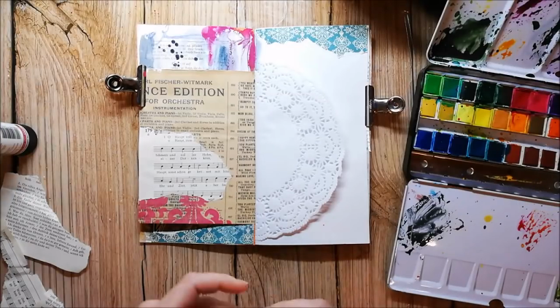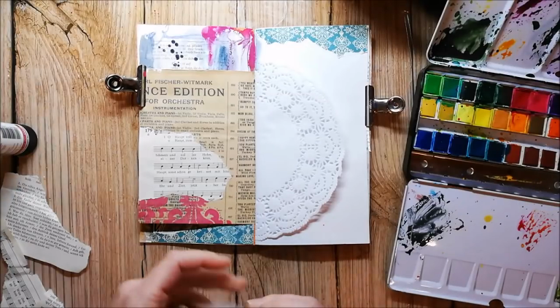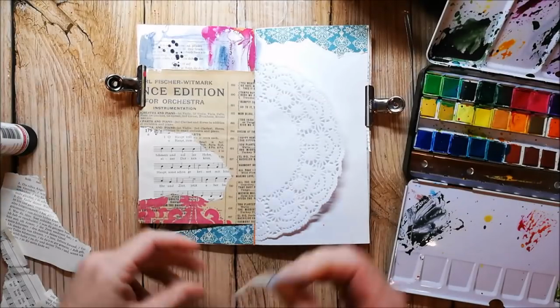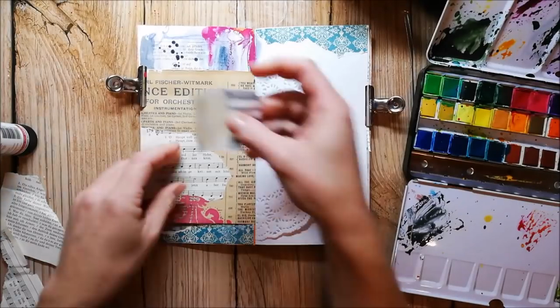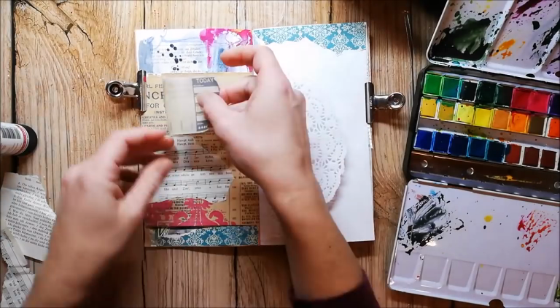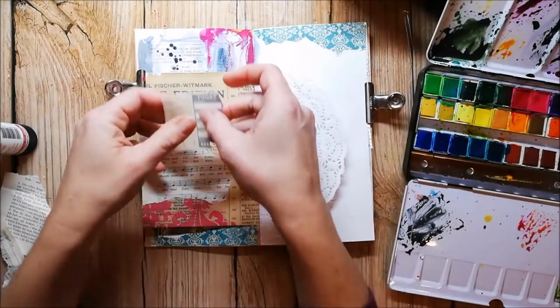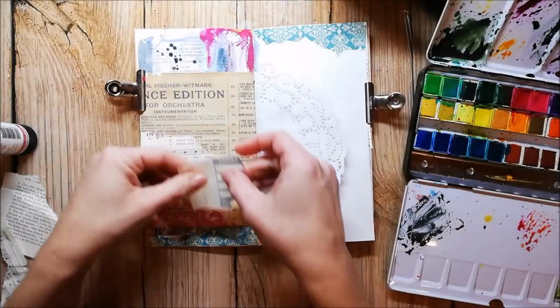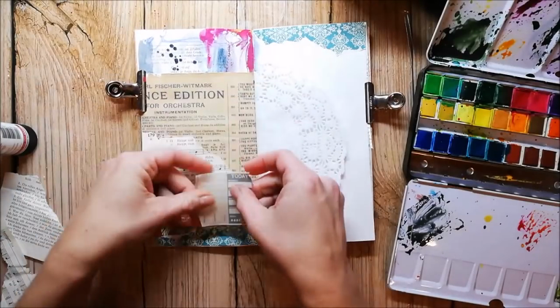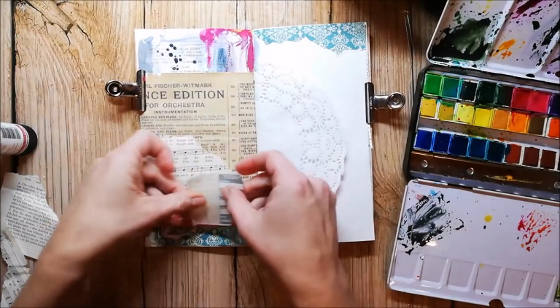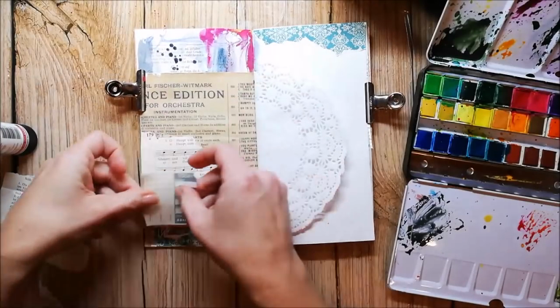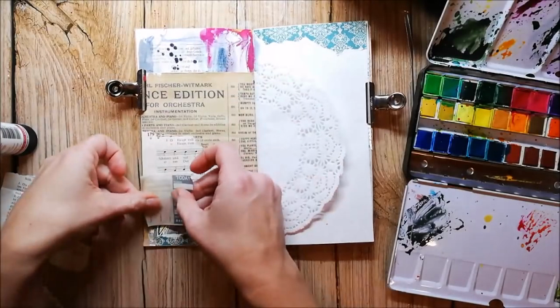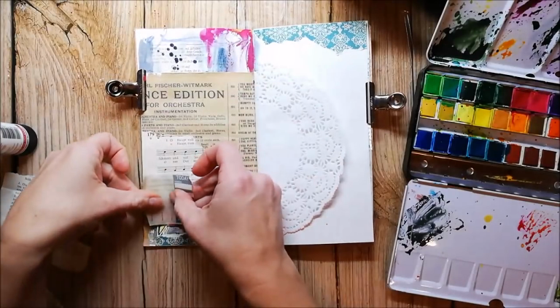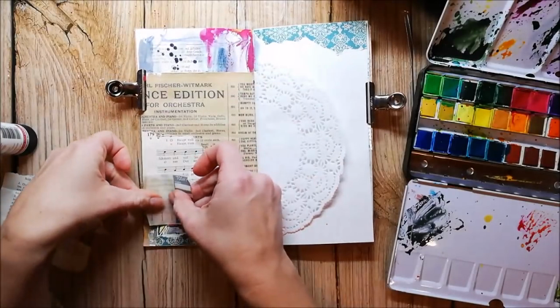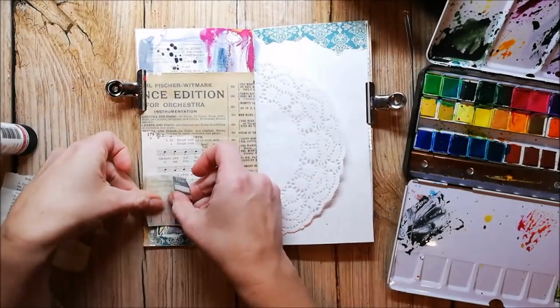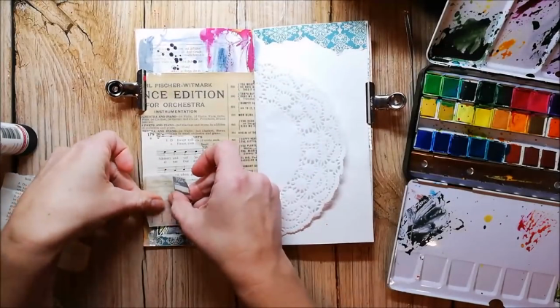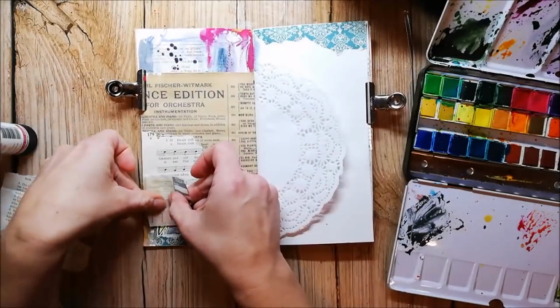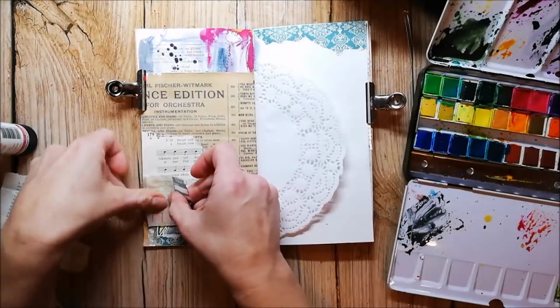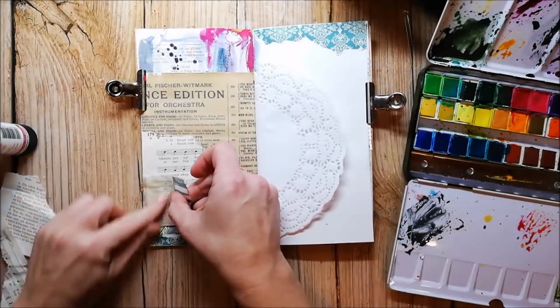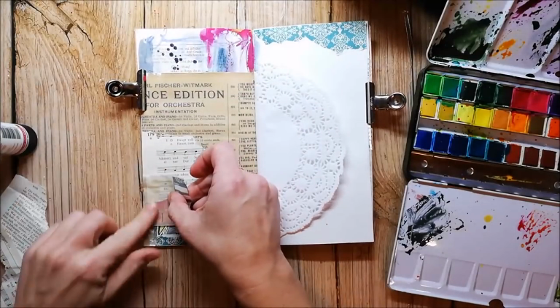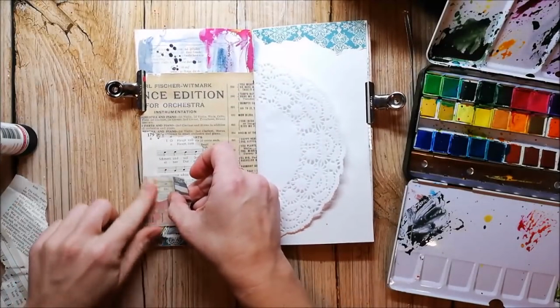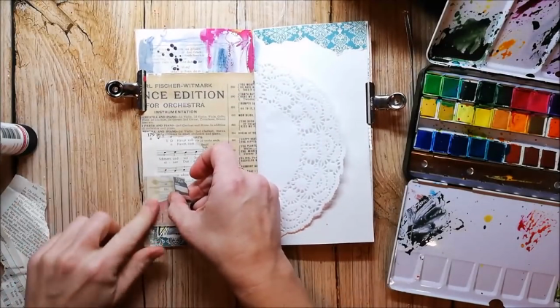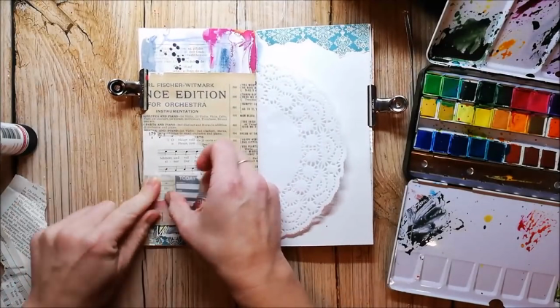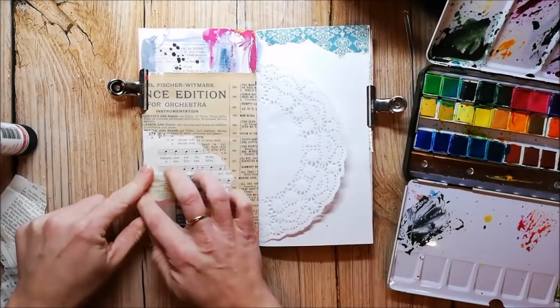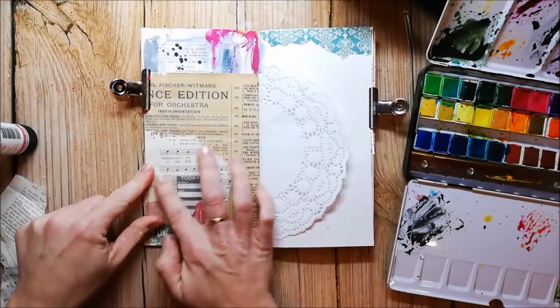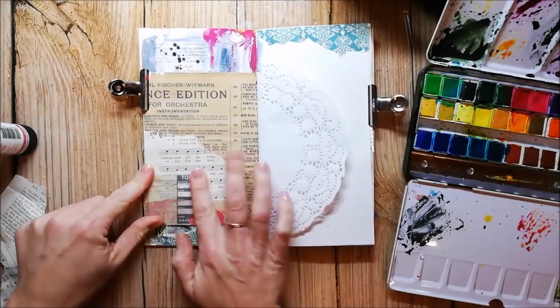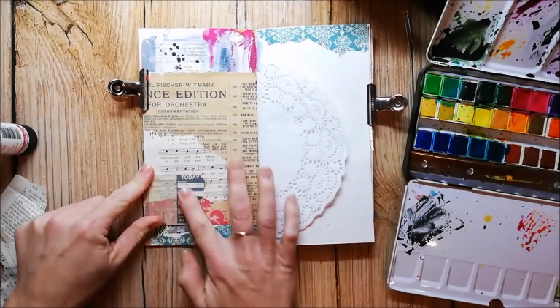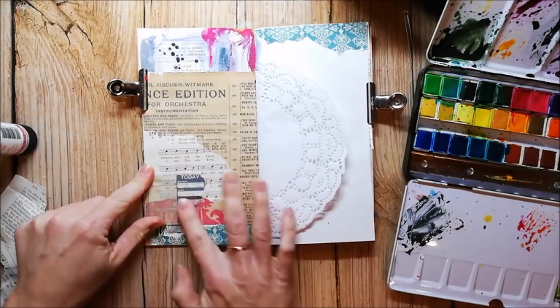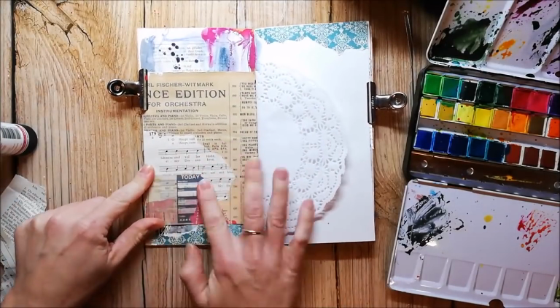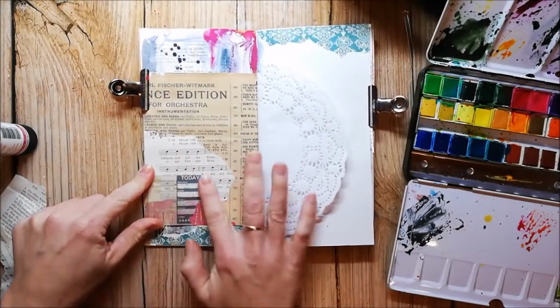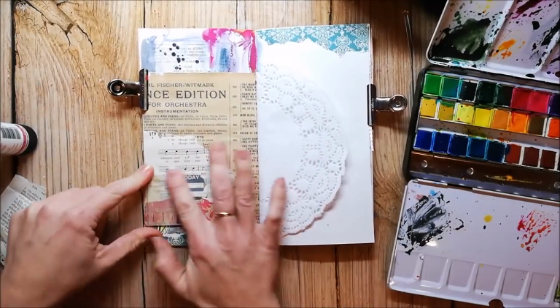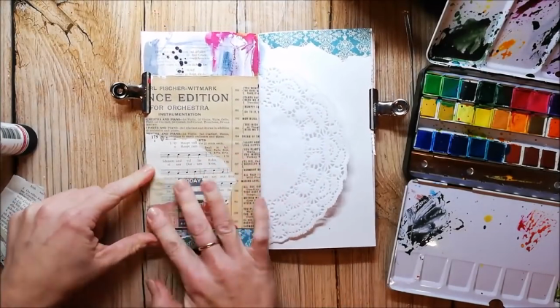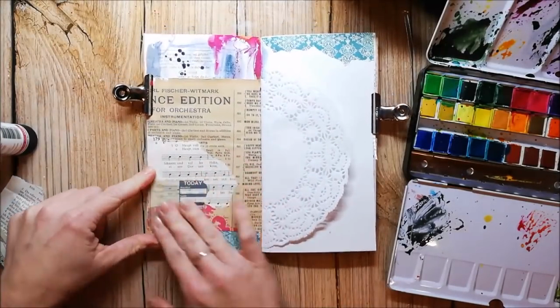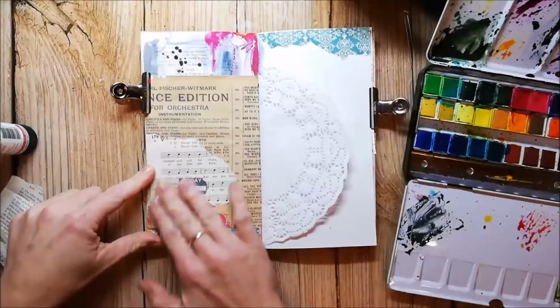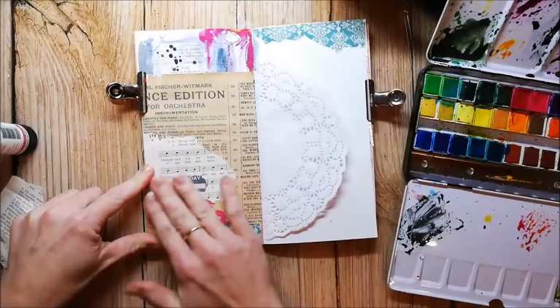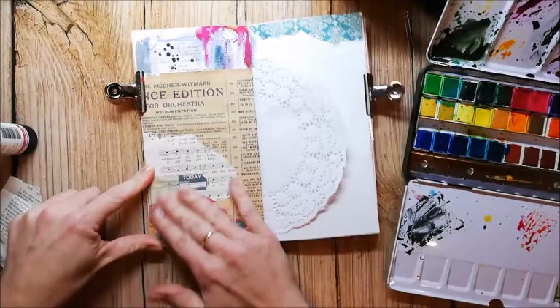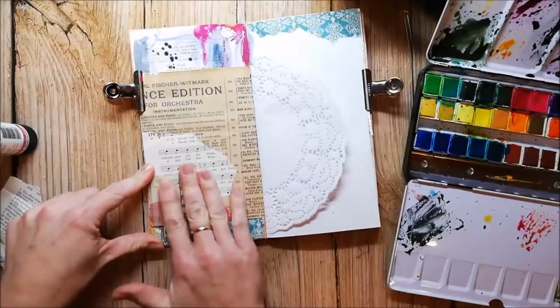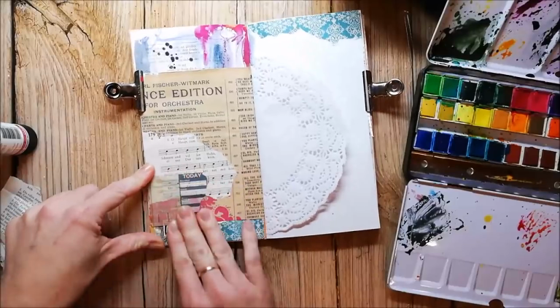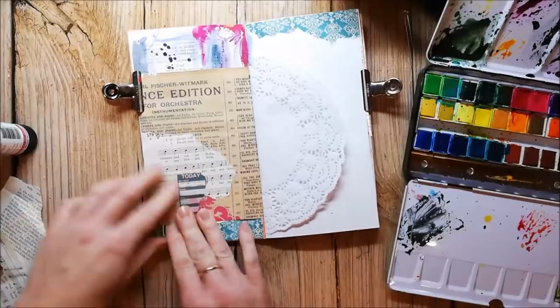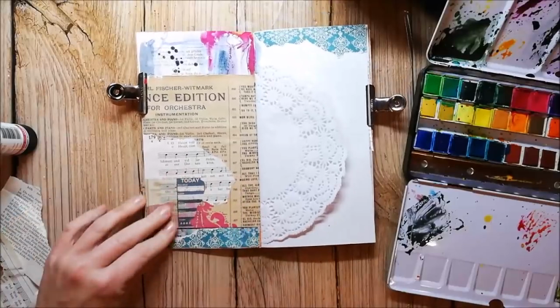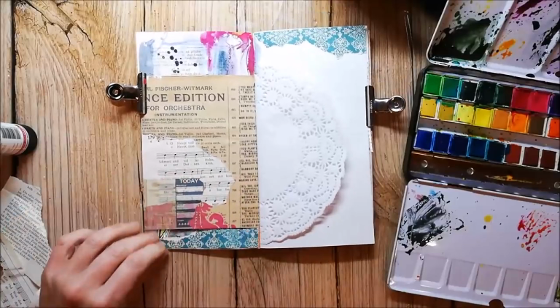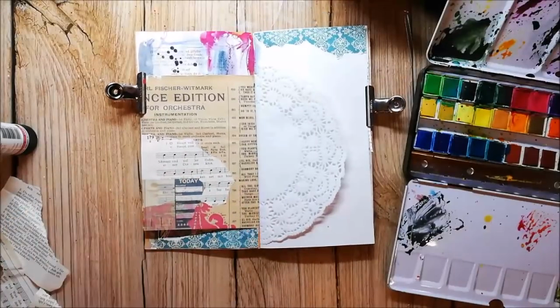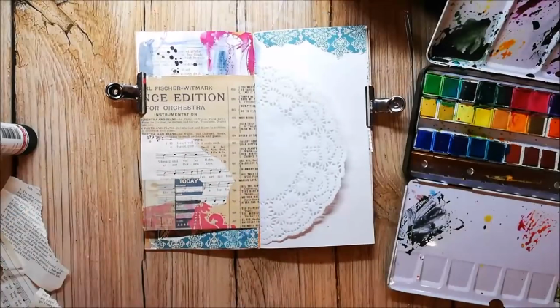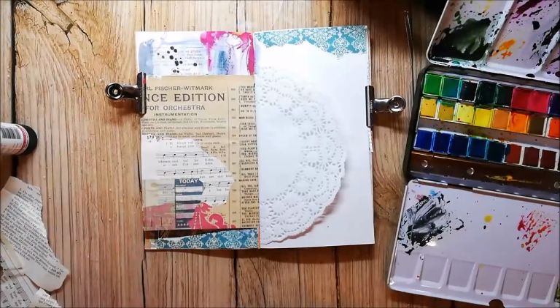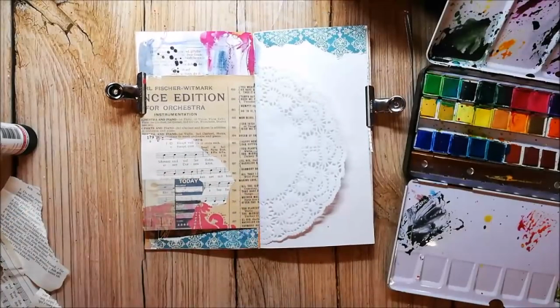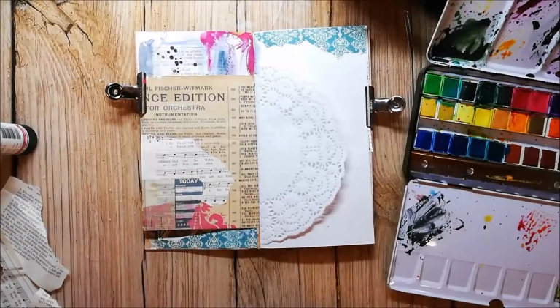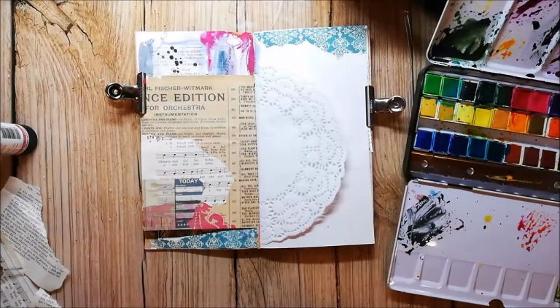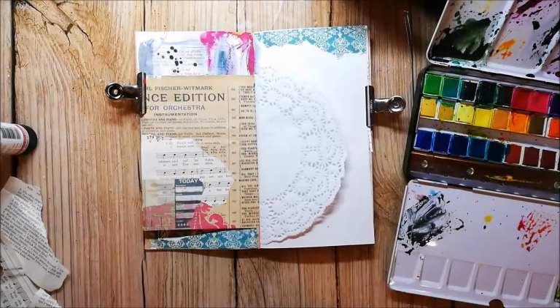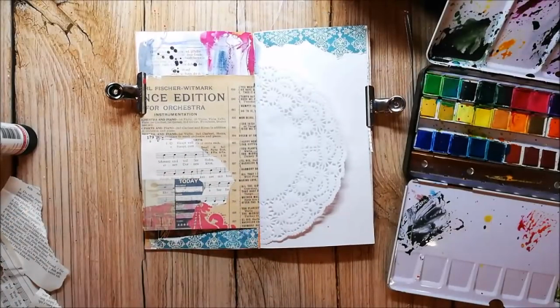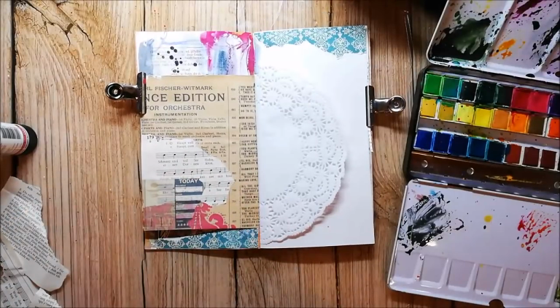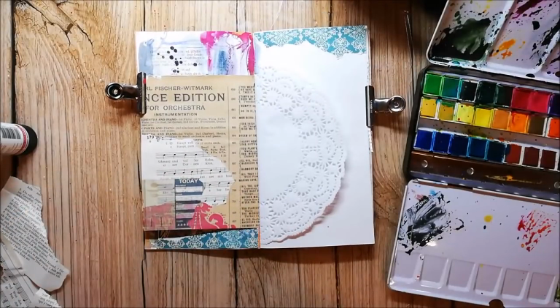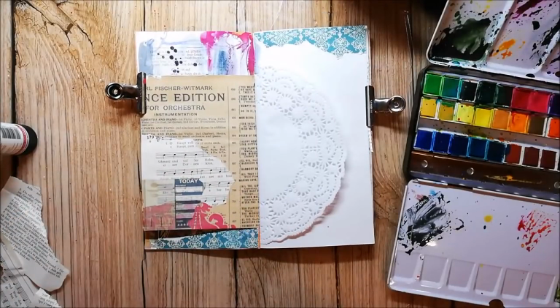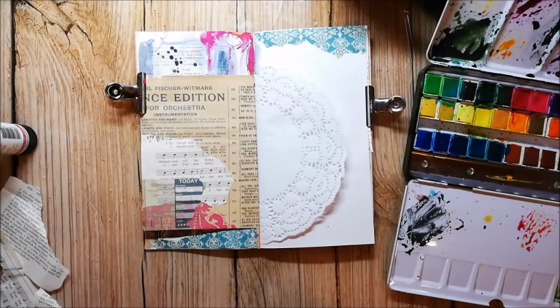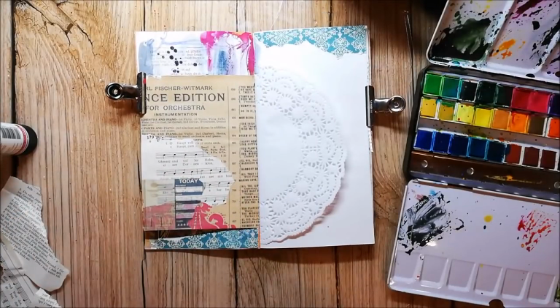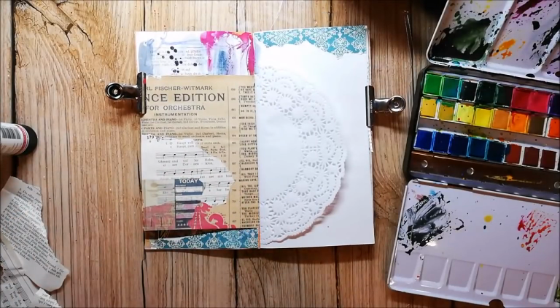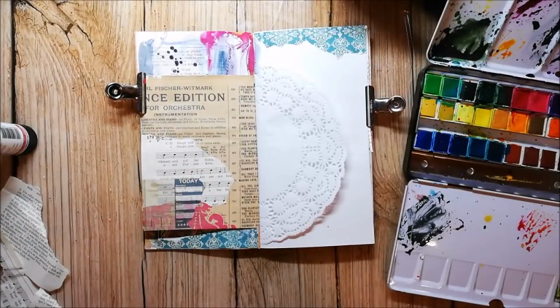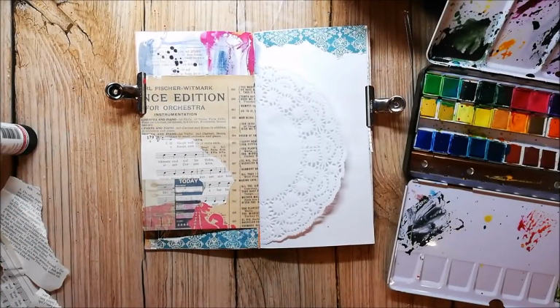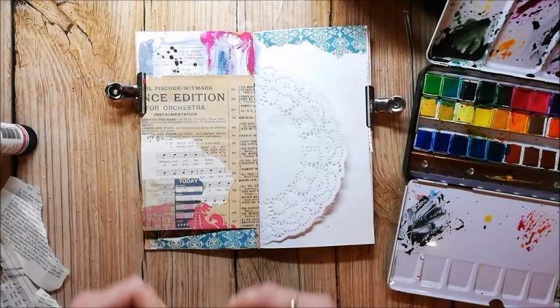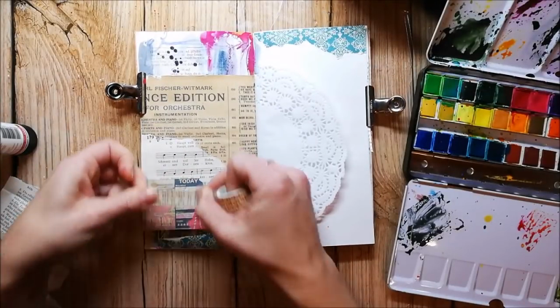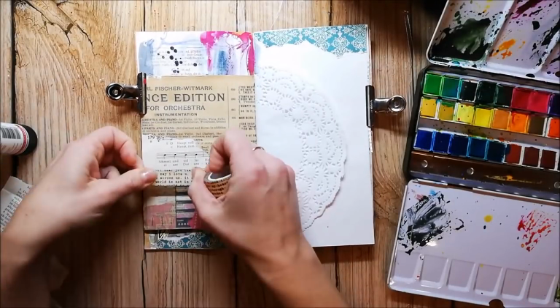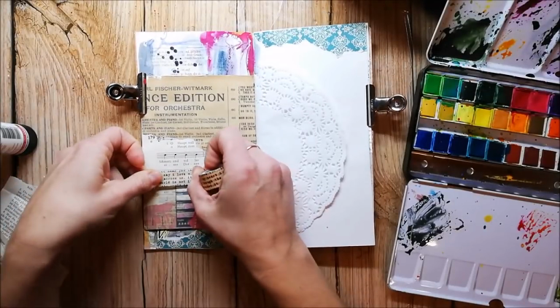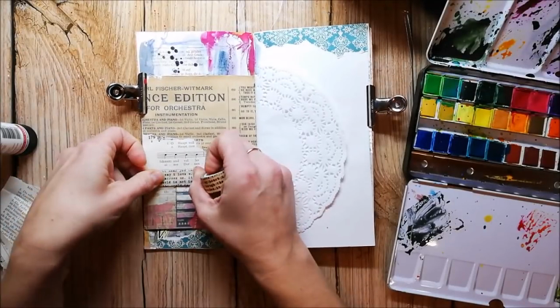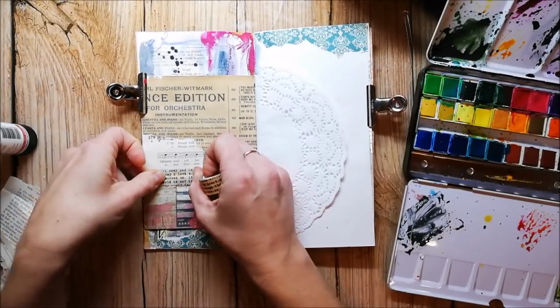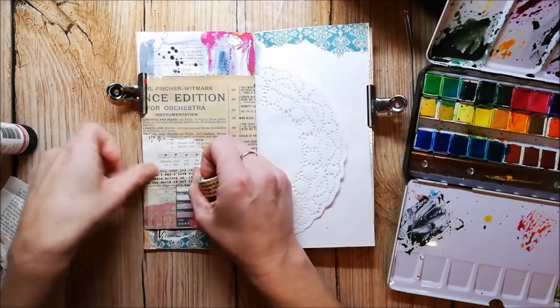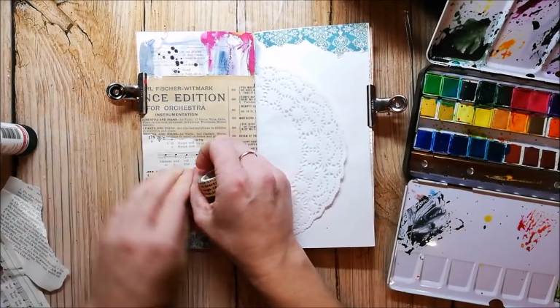I don't have any plan for these pages — I just add my papers and washi tapes where I think they look good.